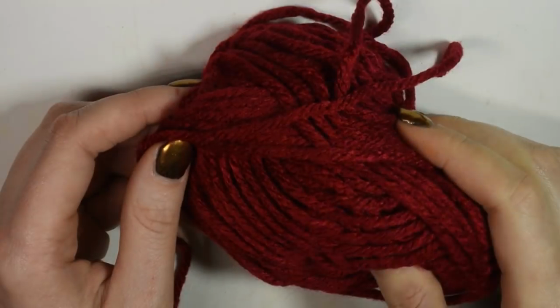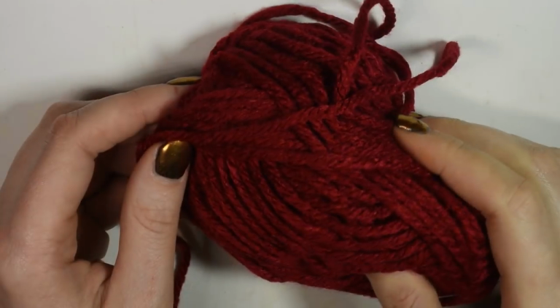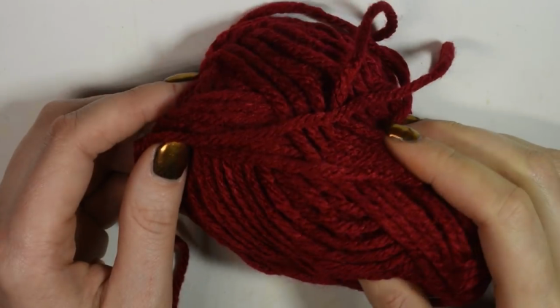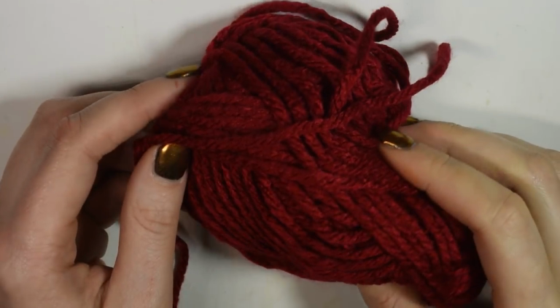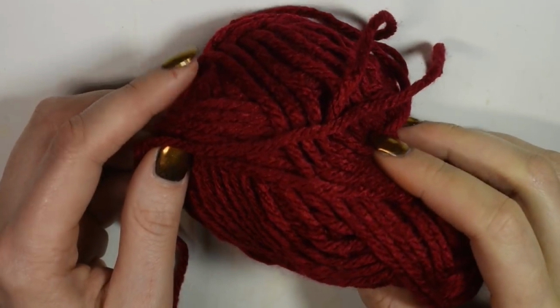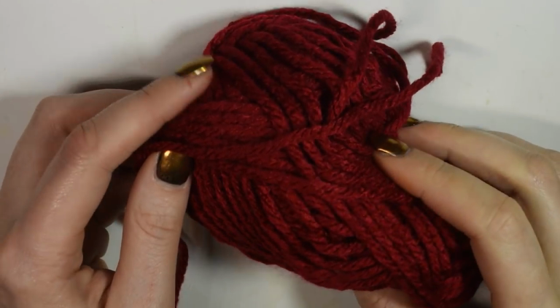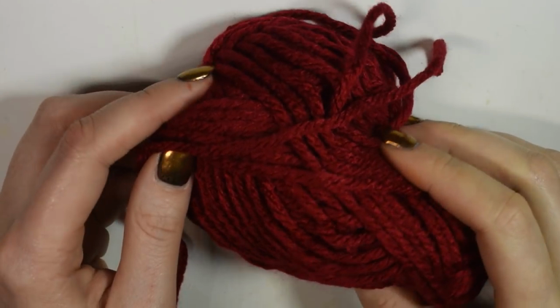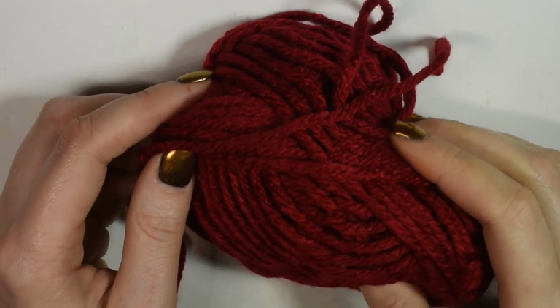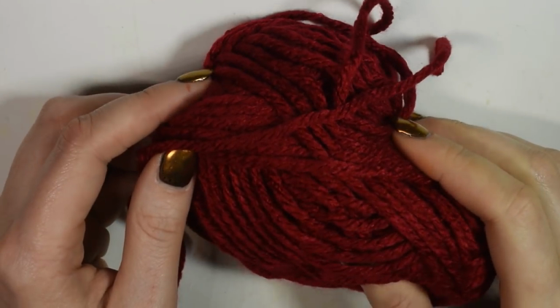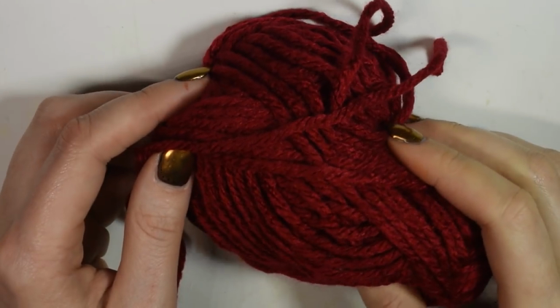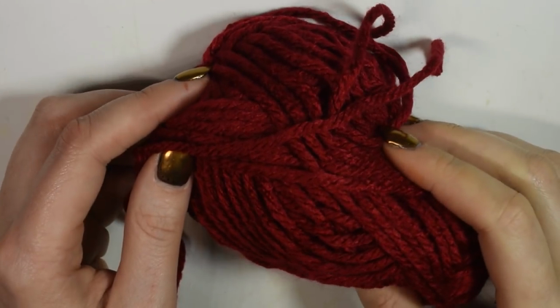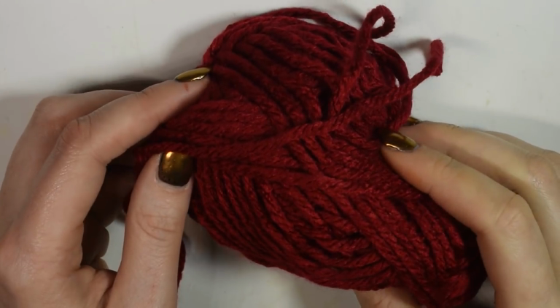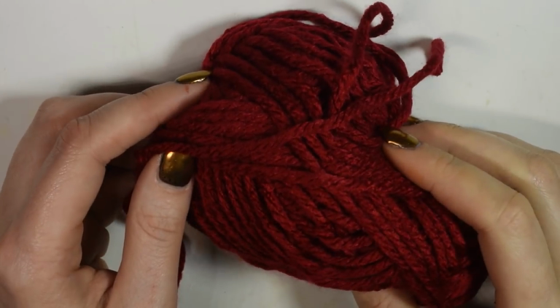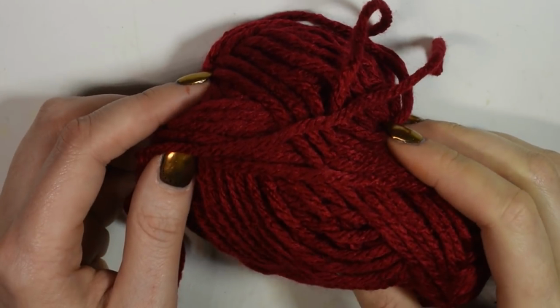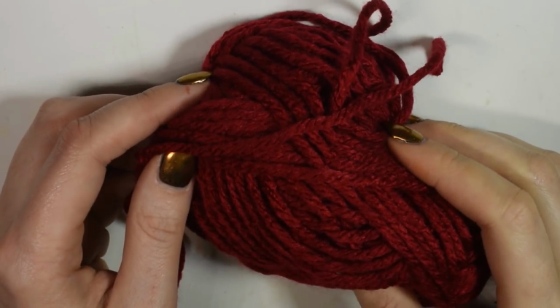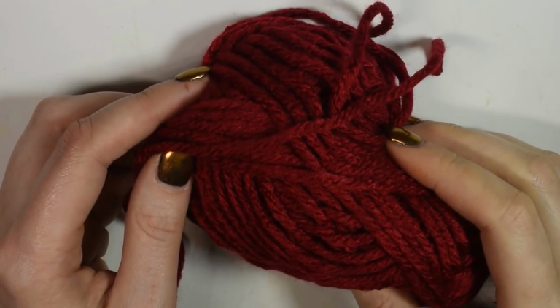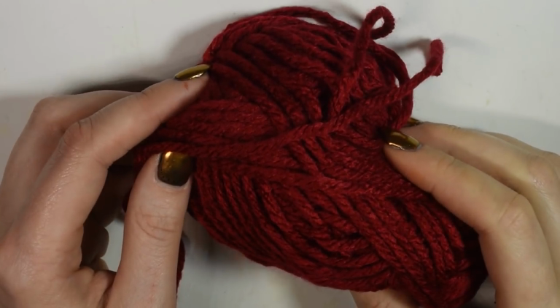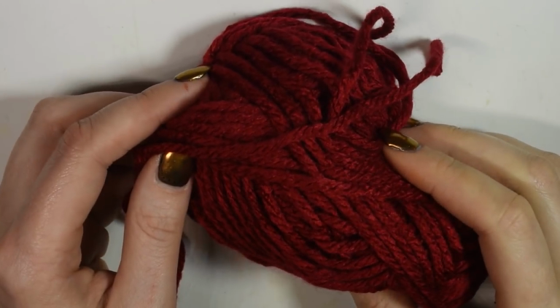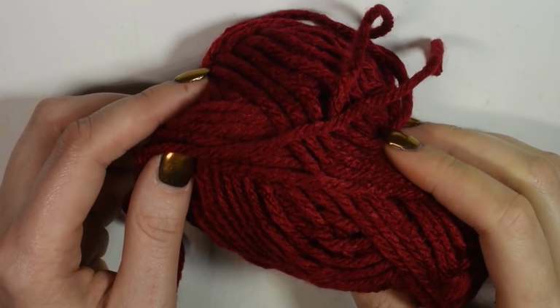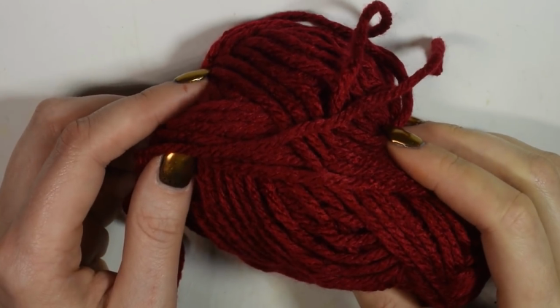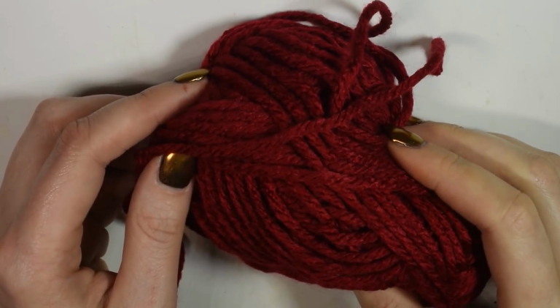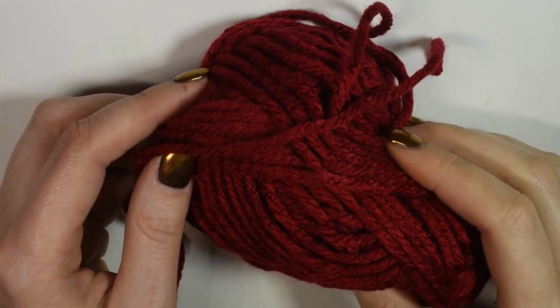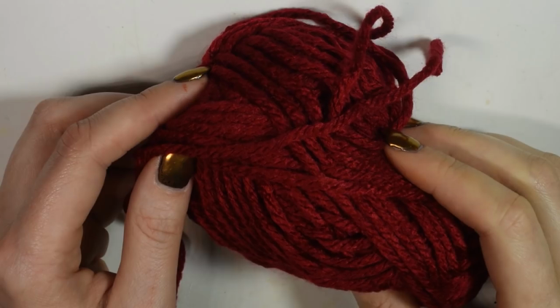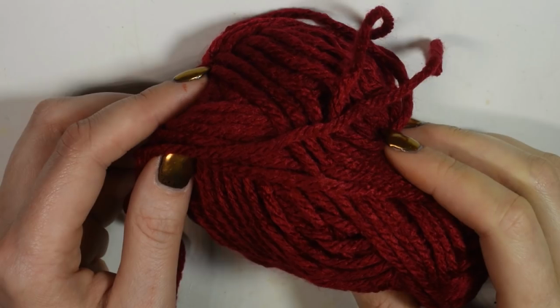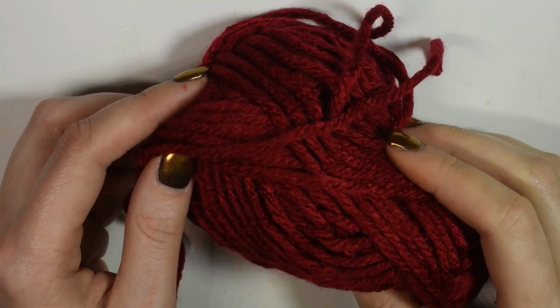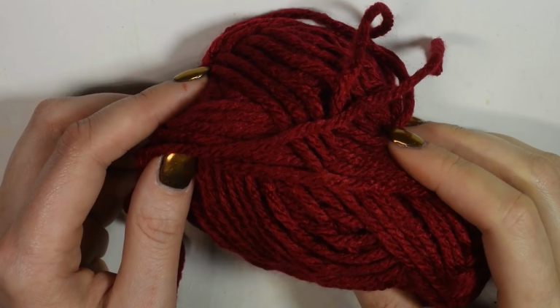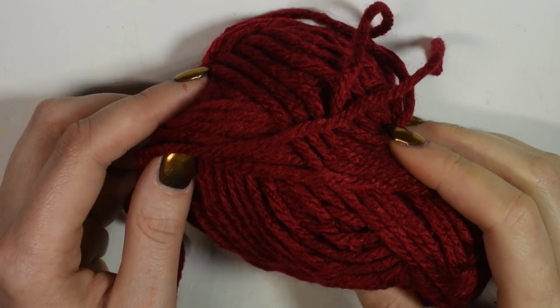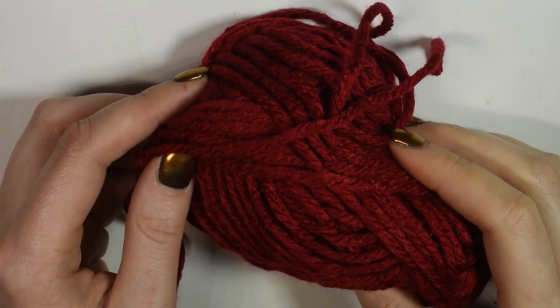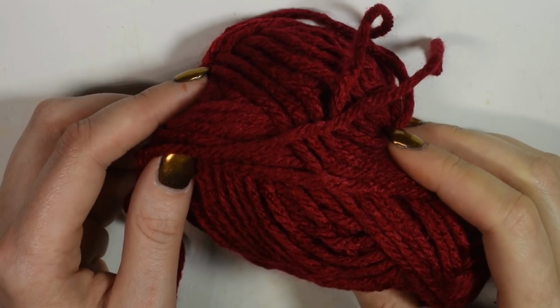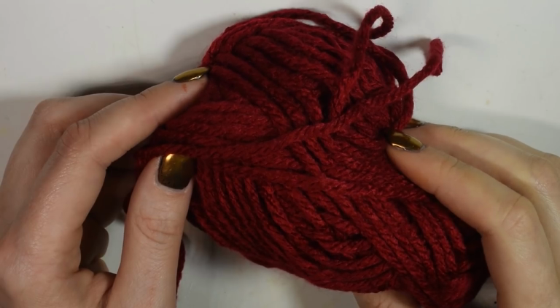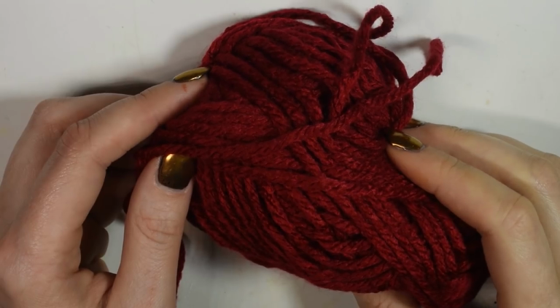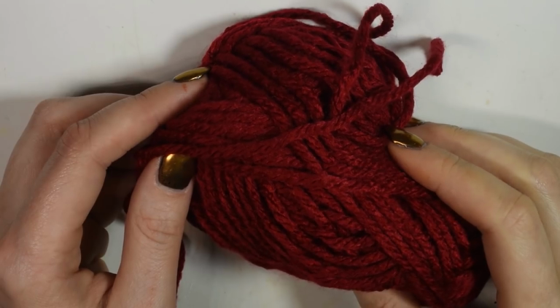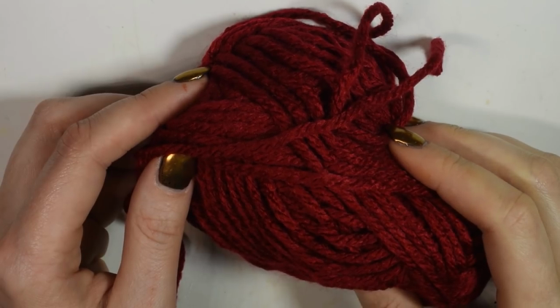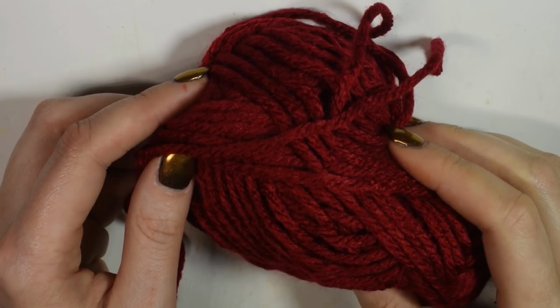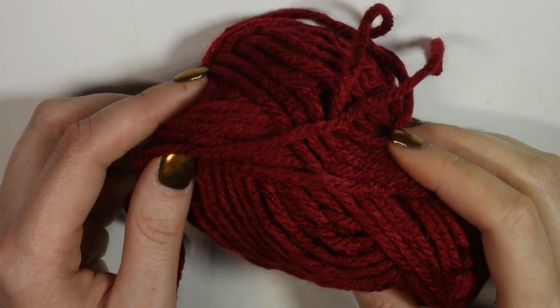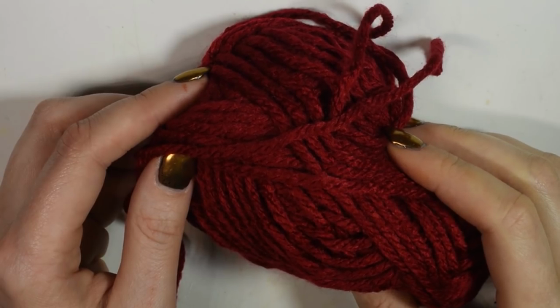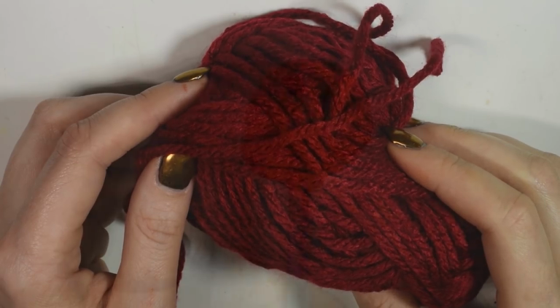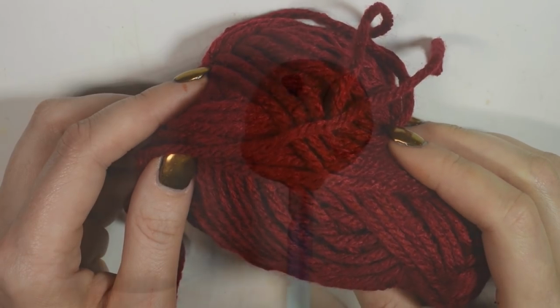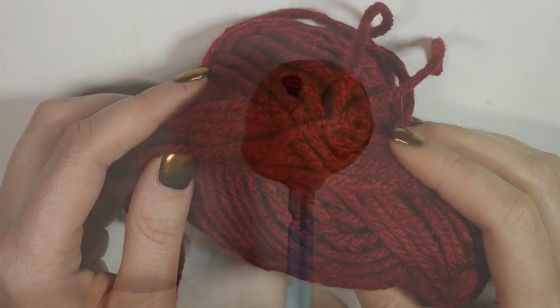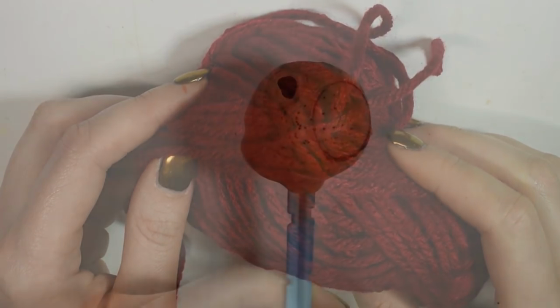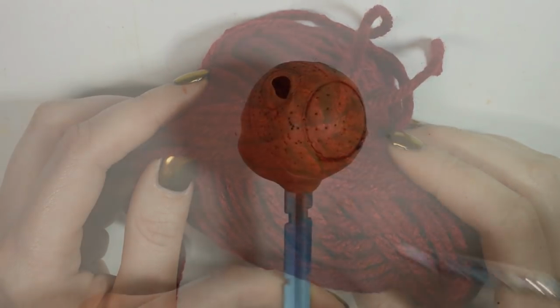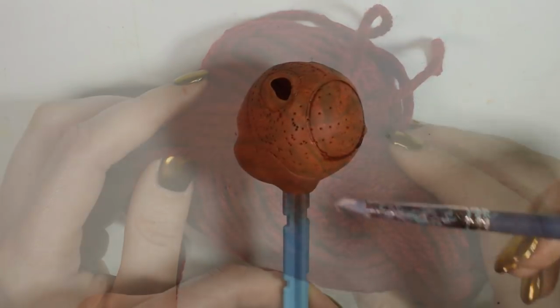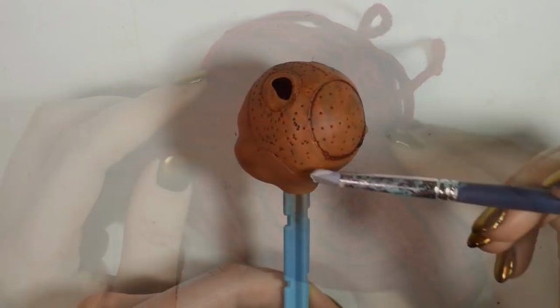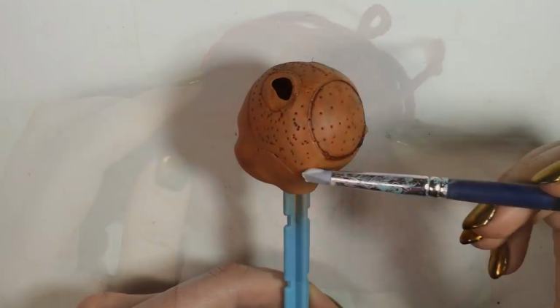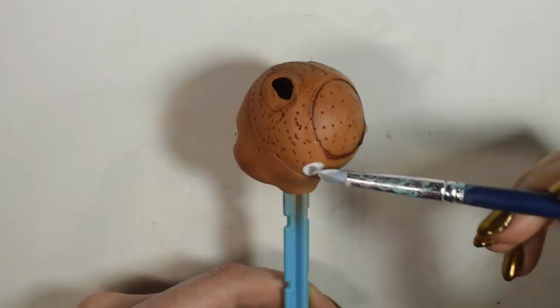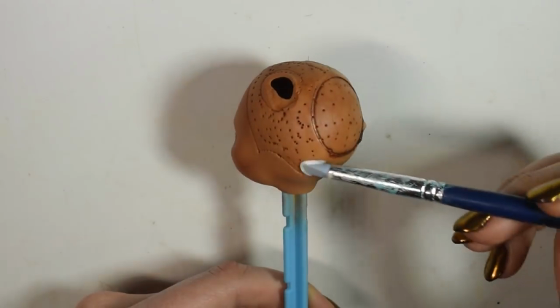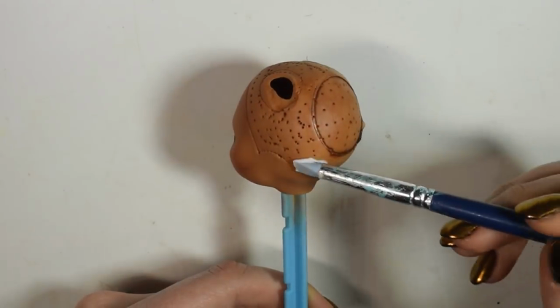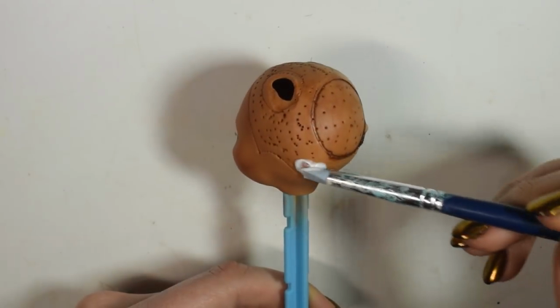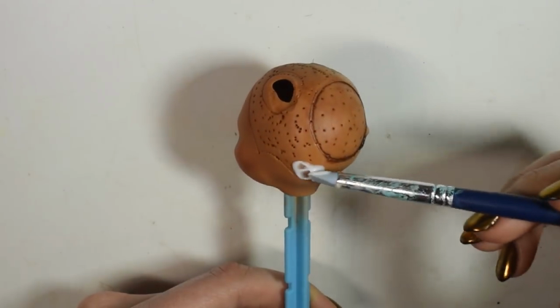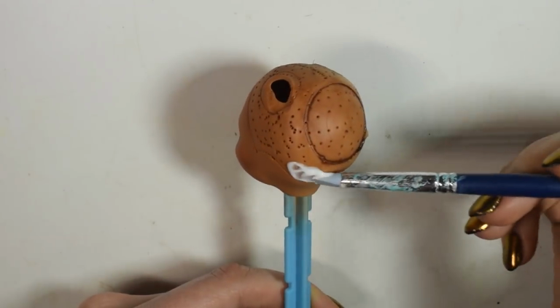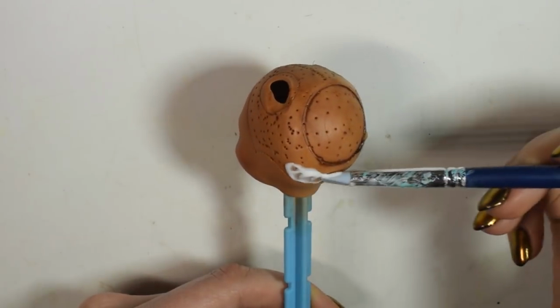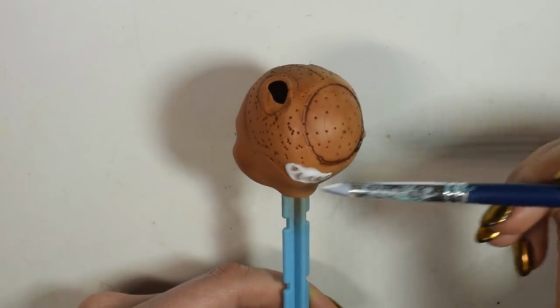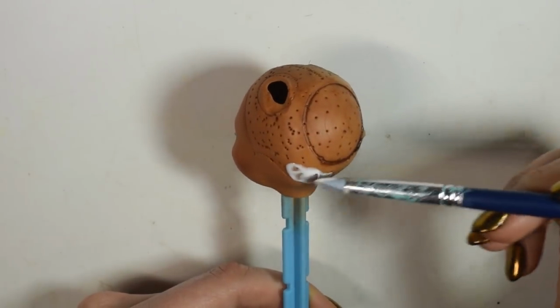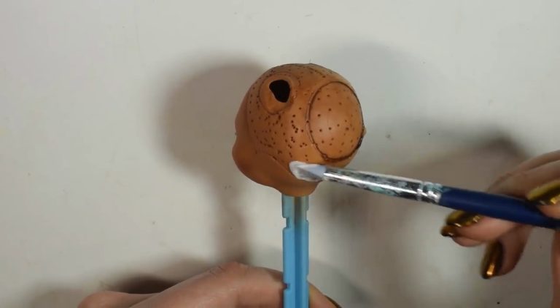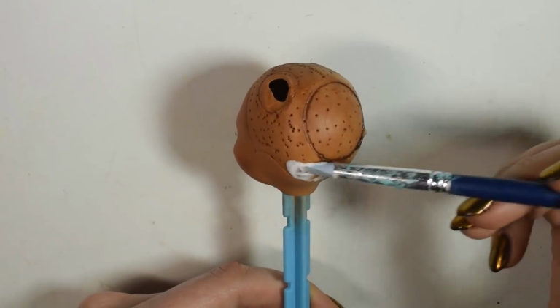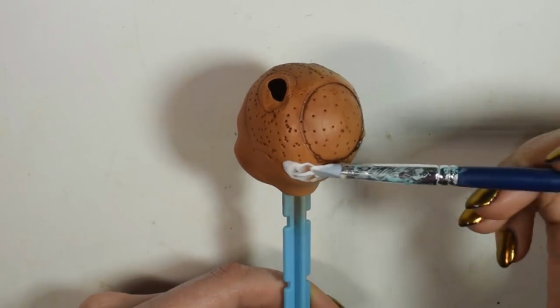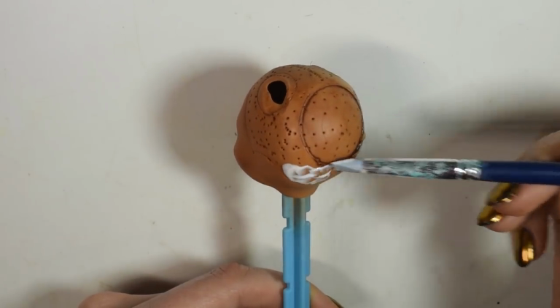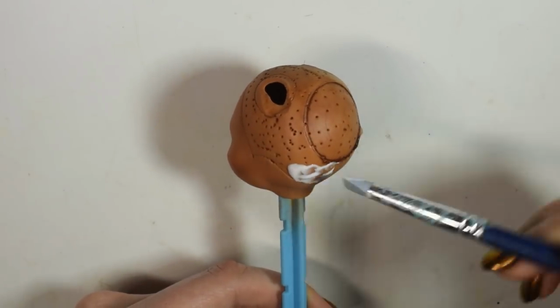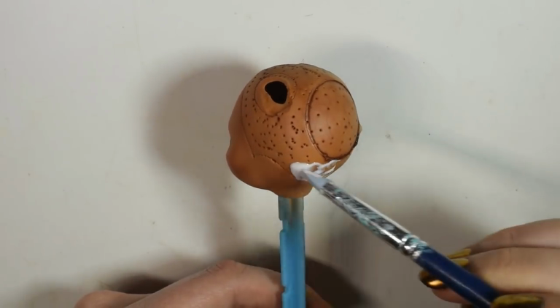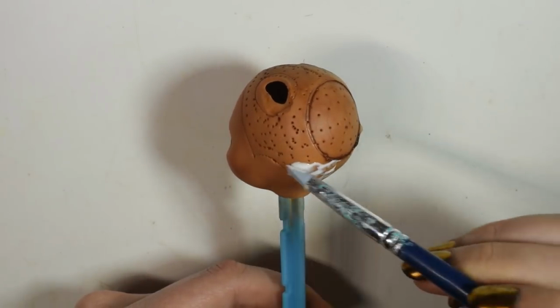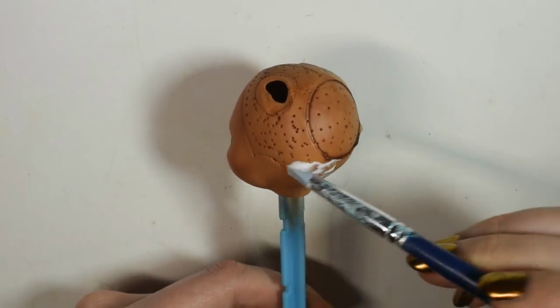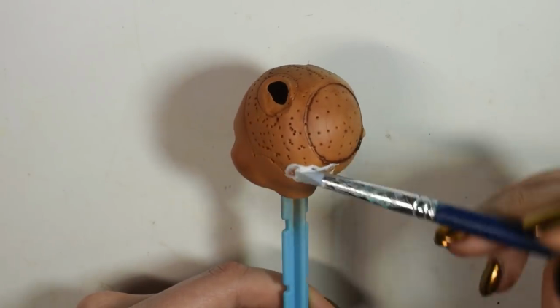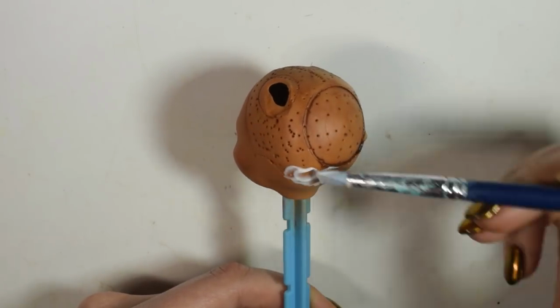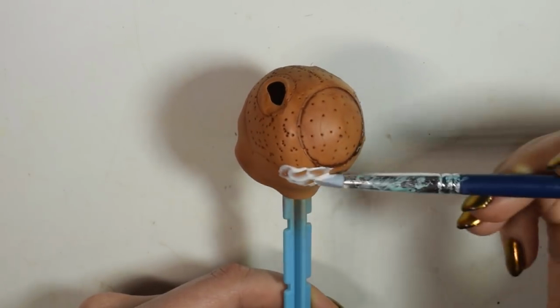For the hair I used some dark red acrylic yarn, which I brushed out, straightened and then curled. Then I glued this onto the head.